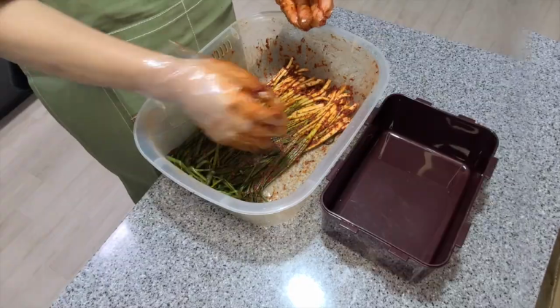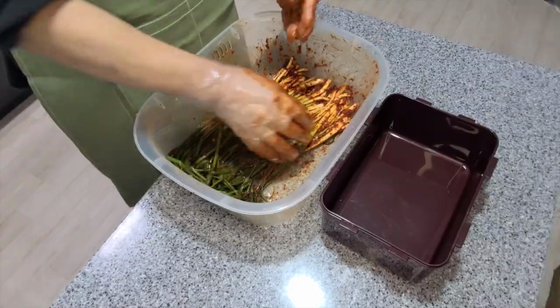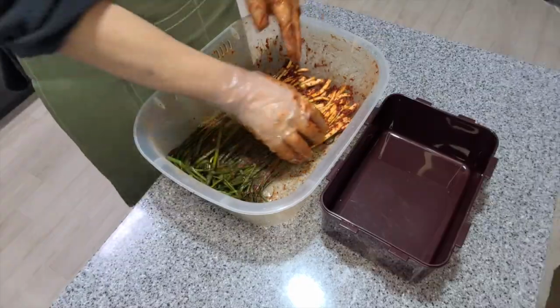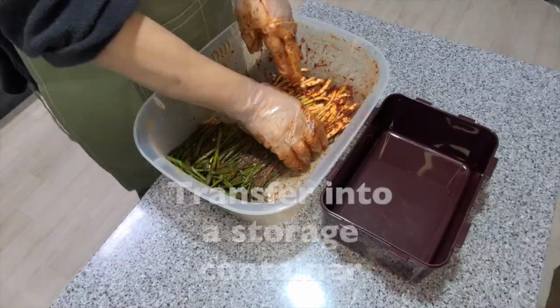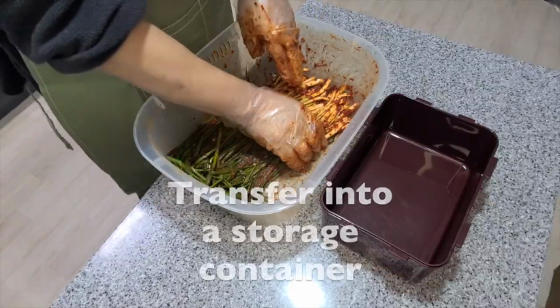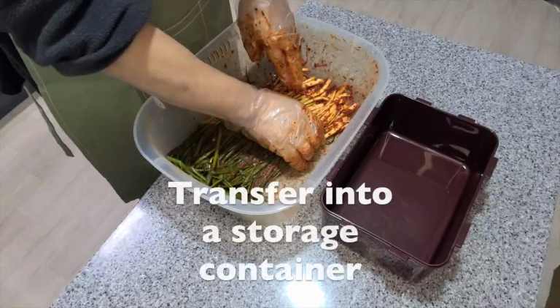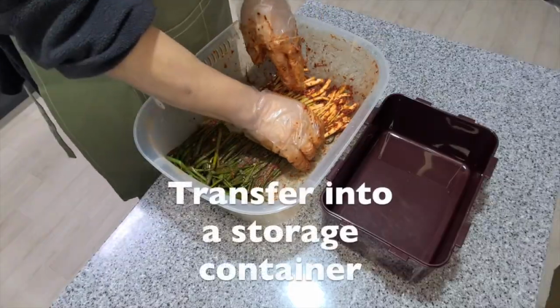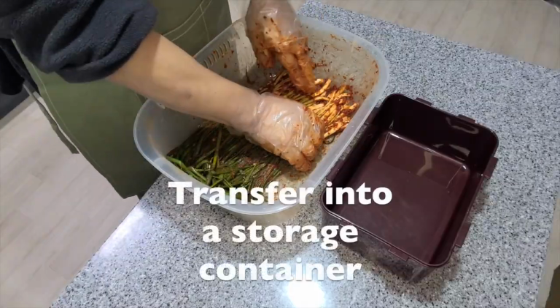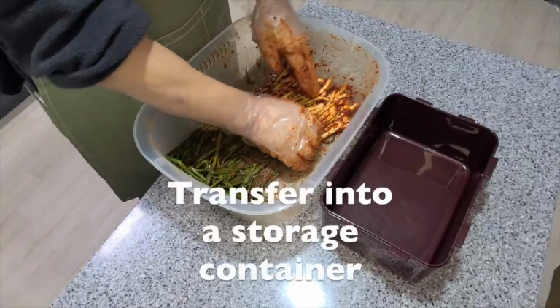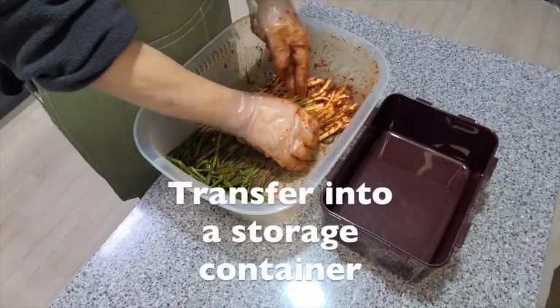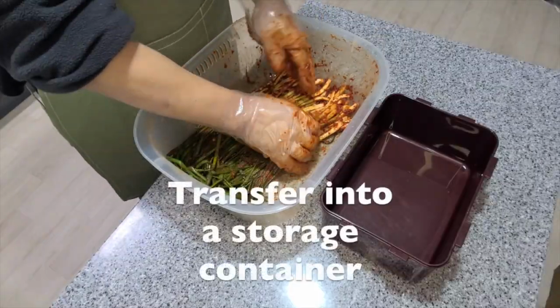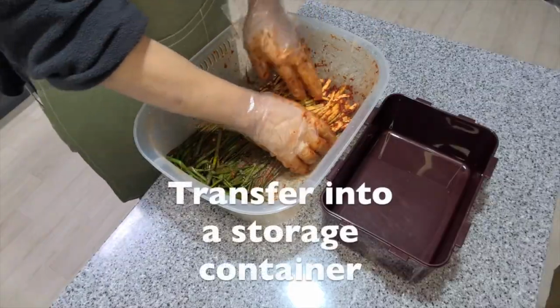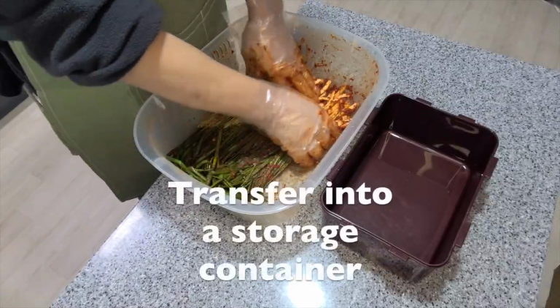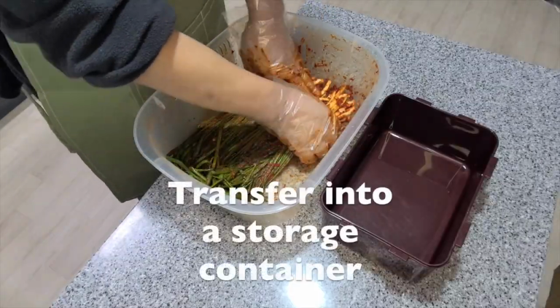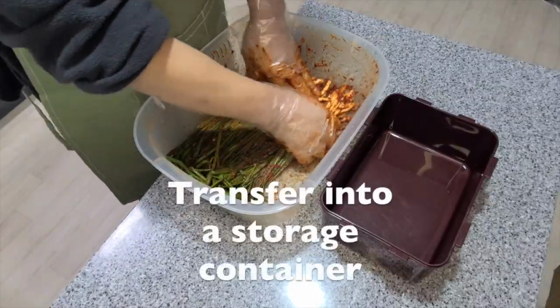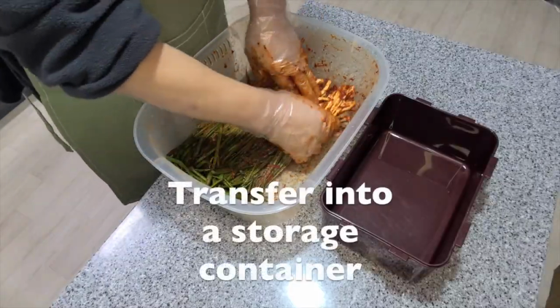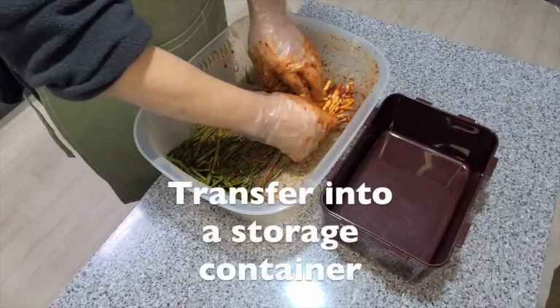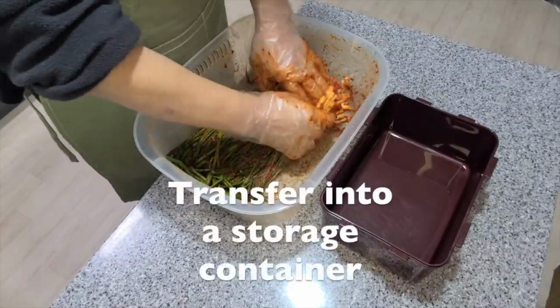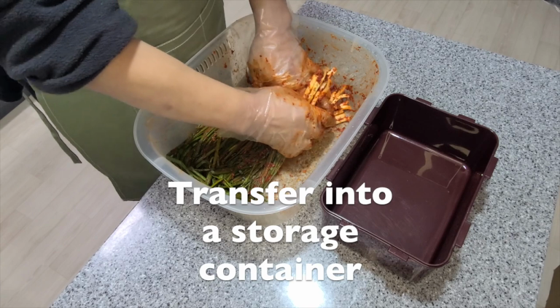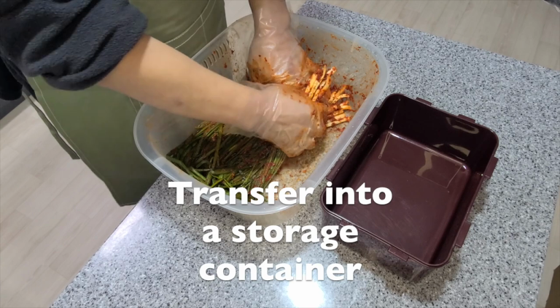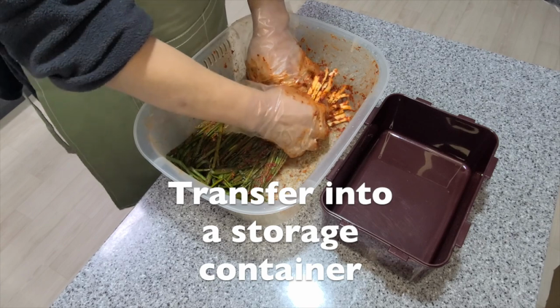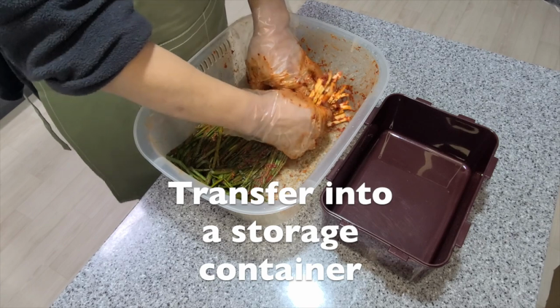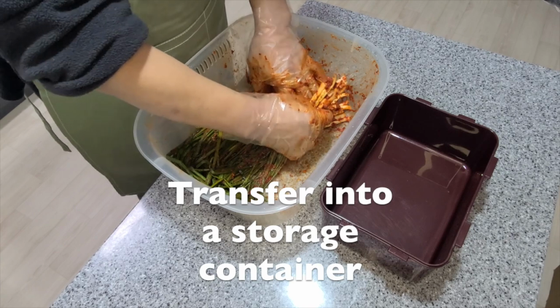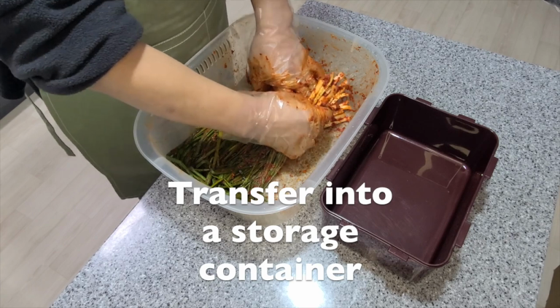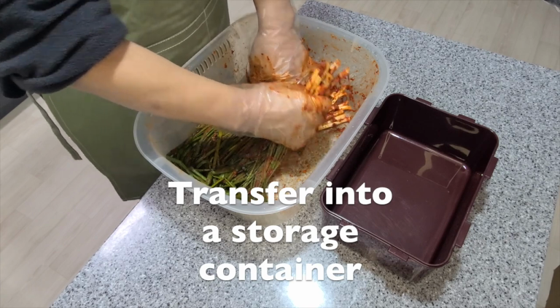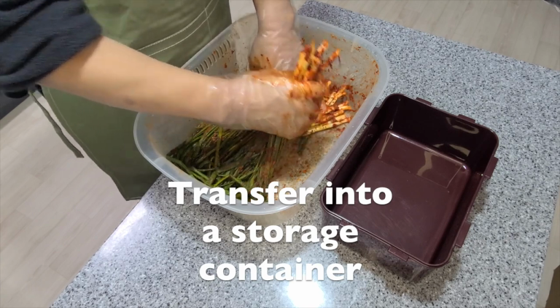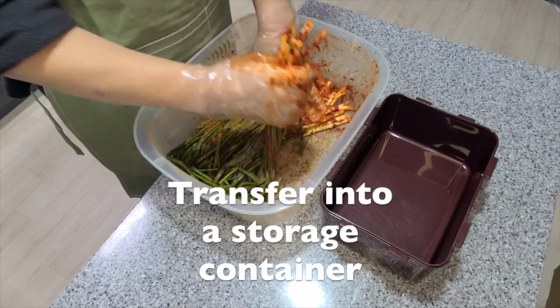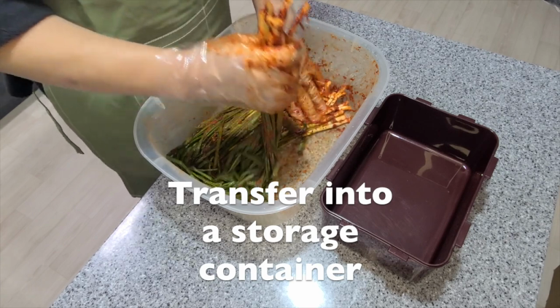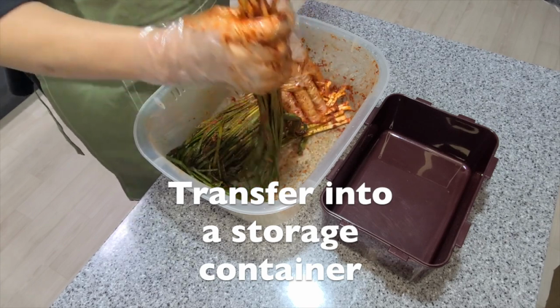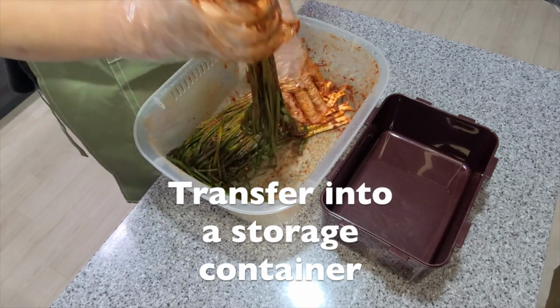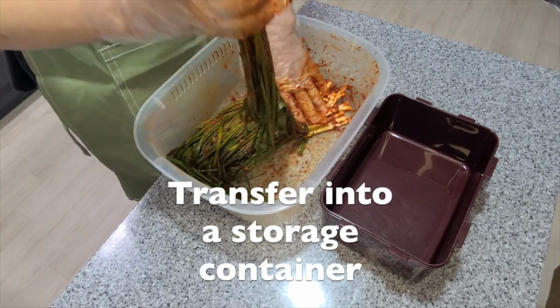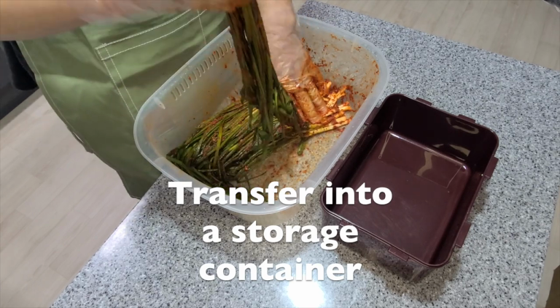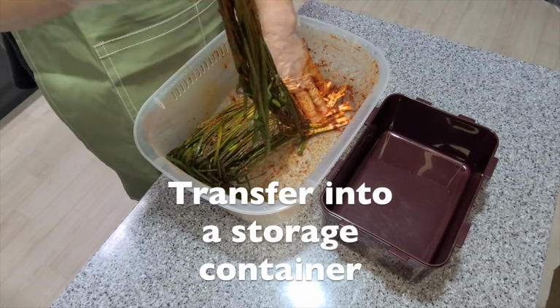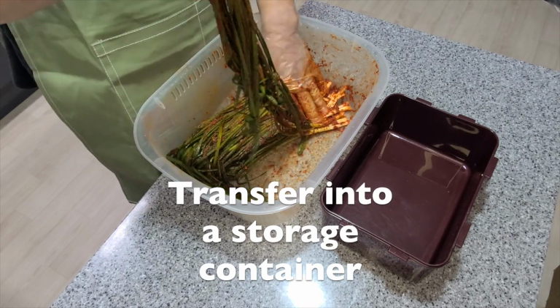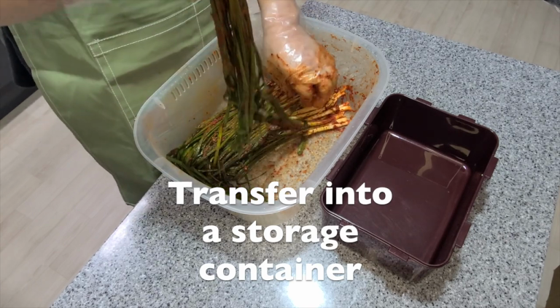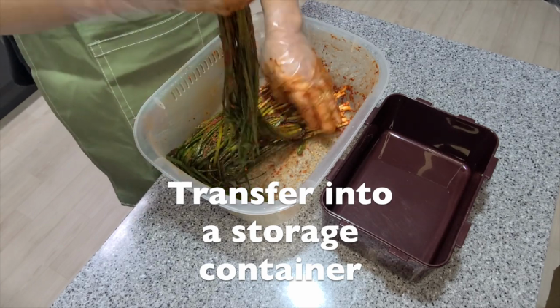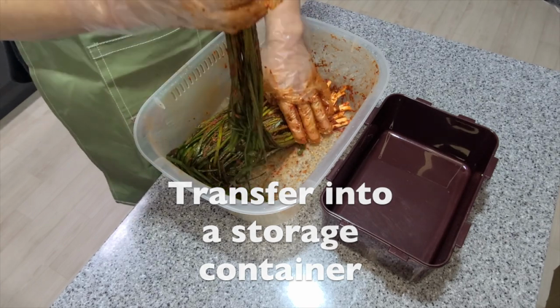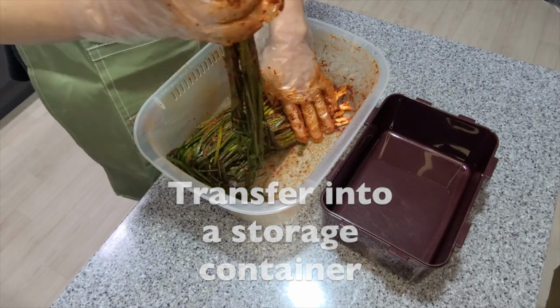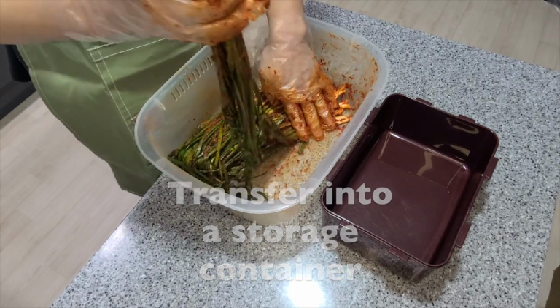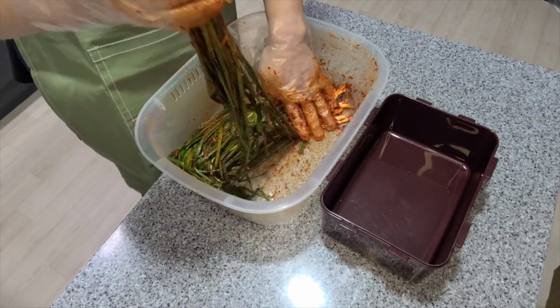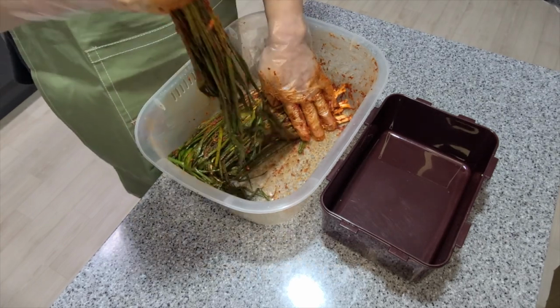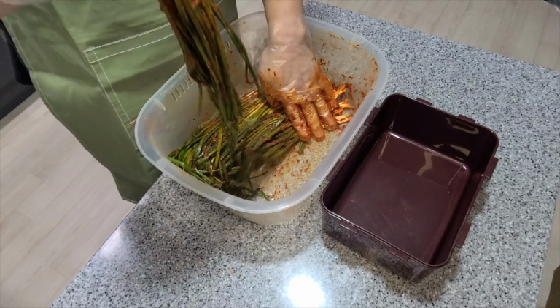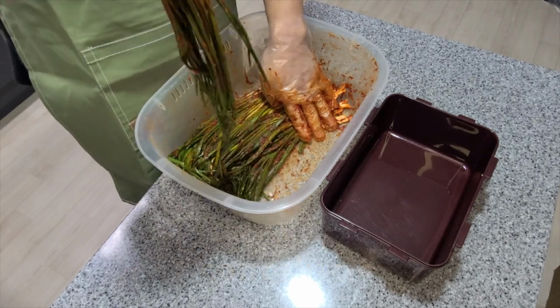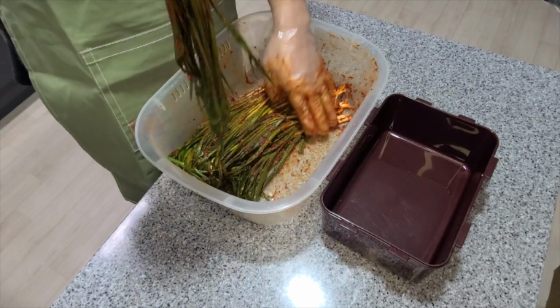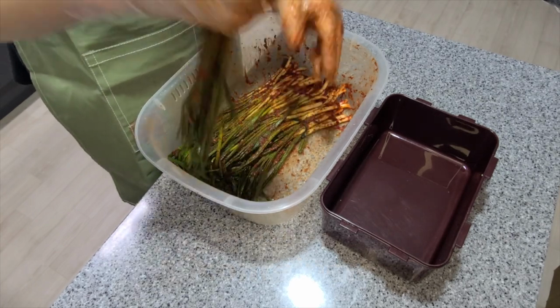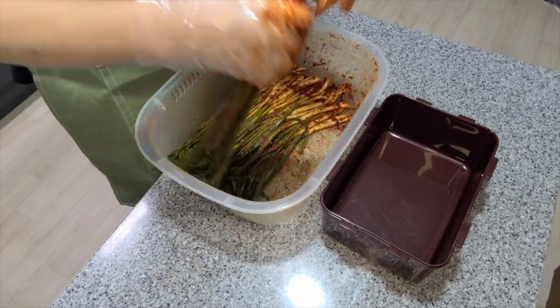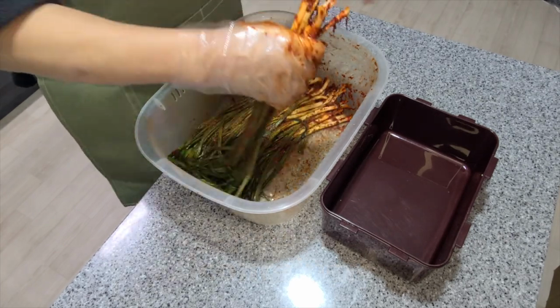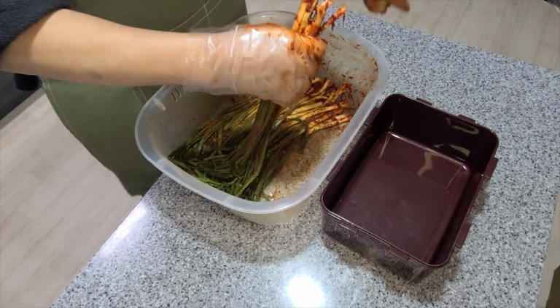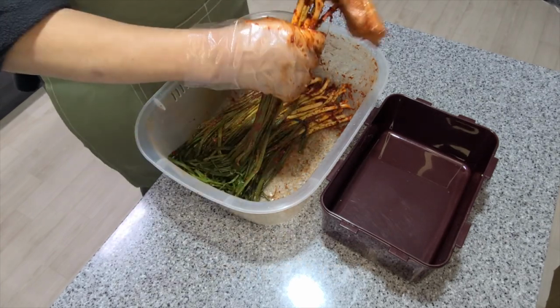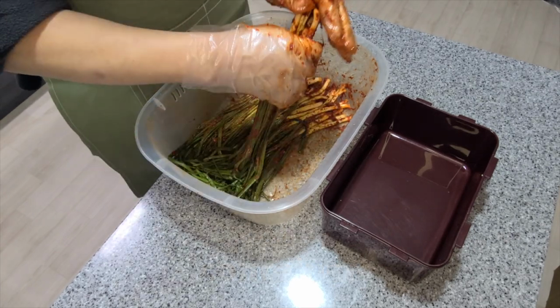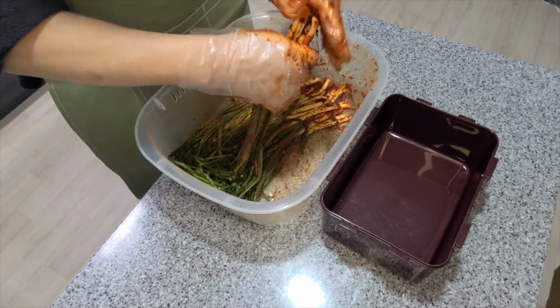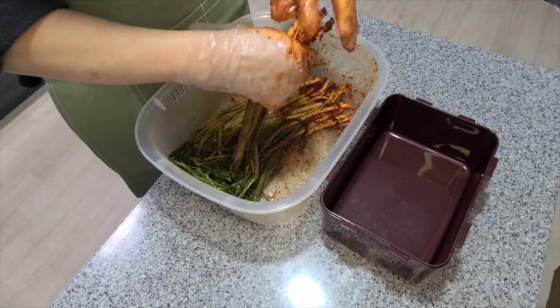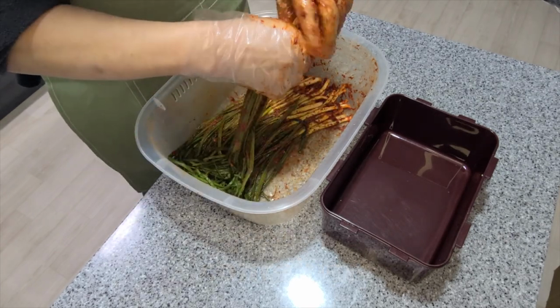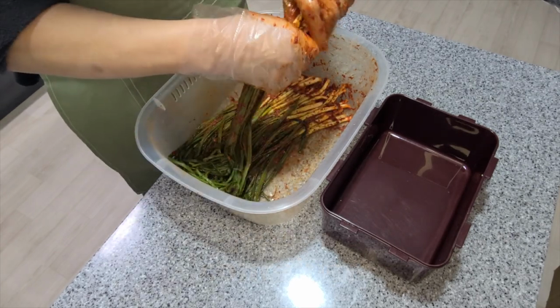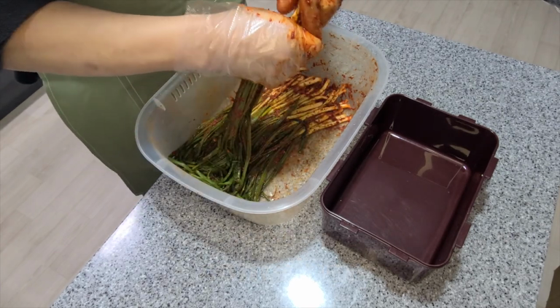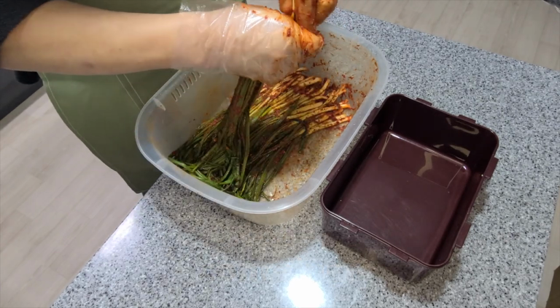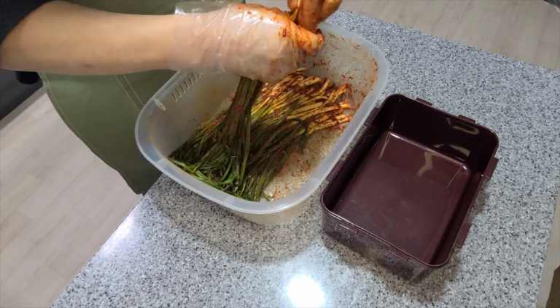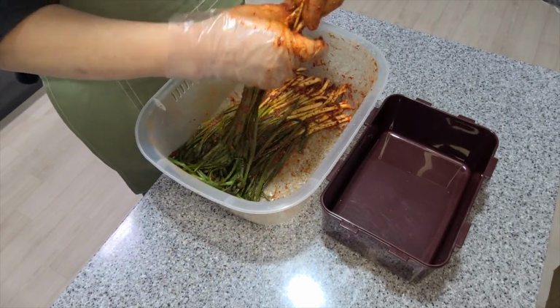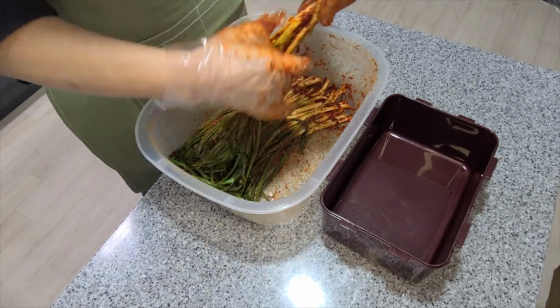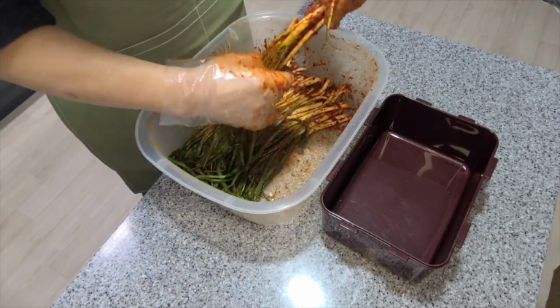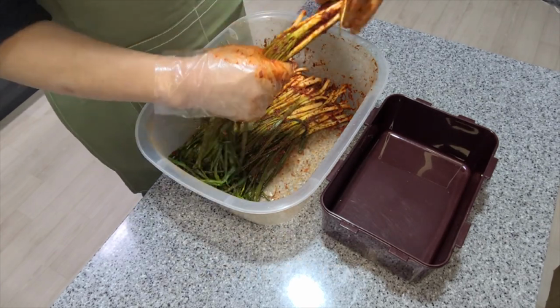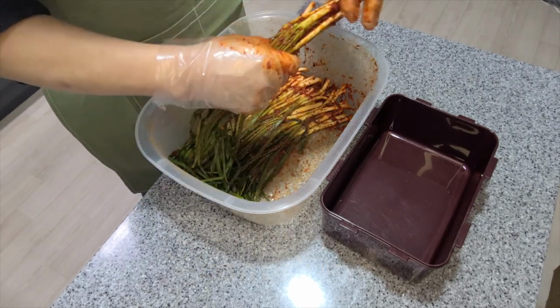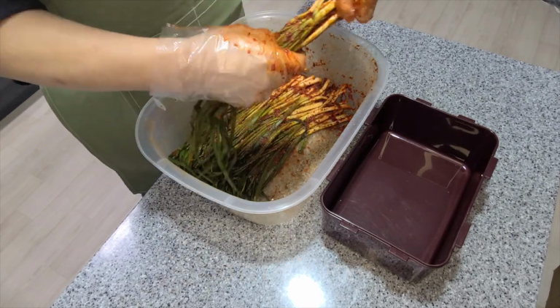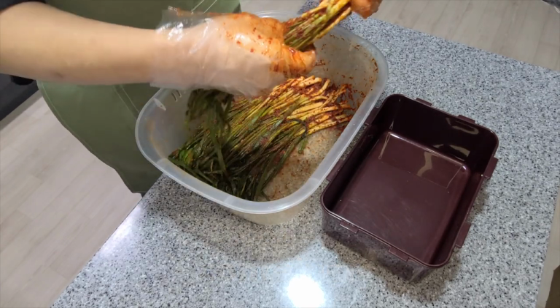Now that you've covered all the chives in the sauce, you can transfer them into a storage container where they can begin to ferment.